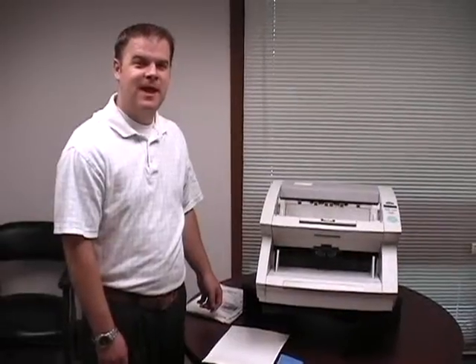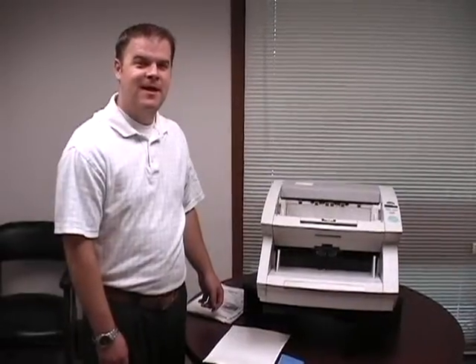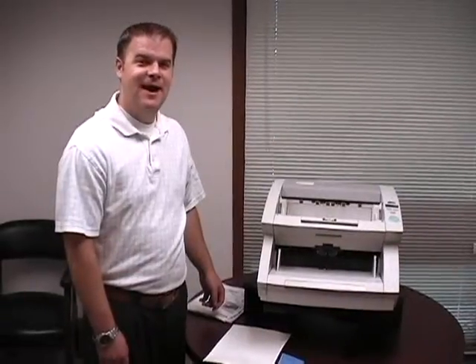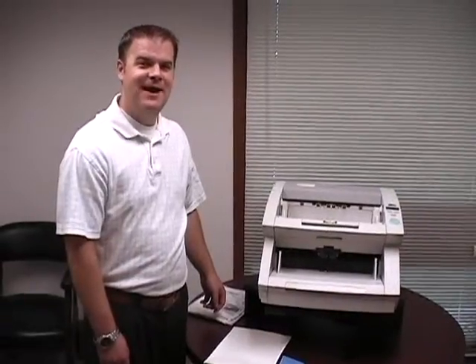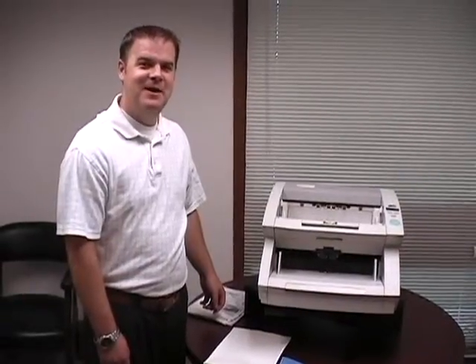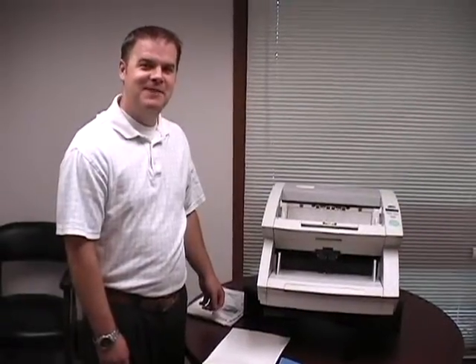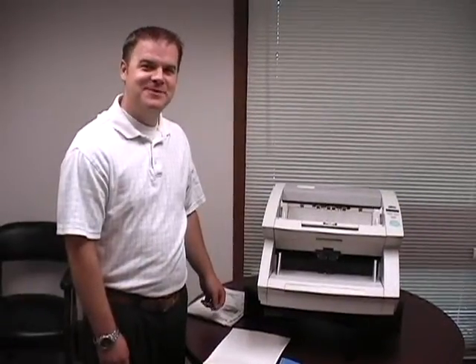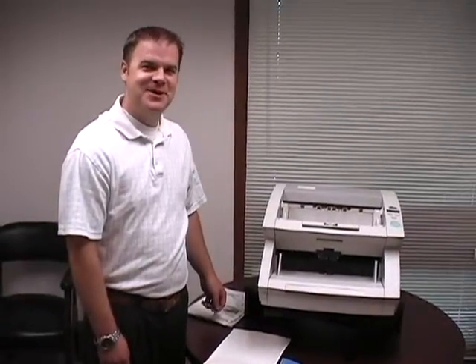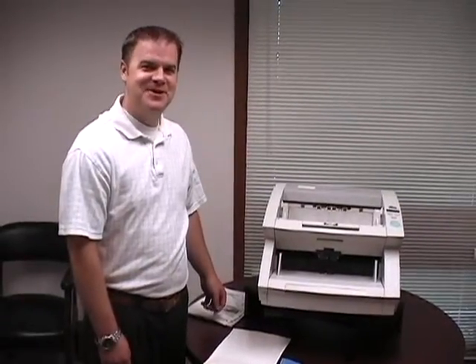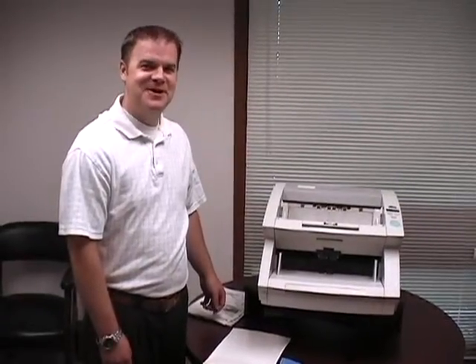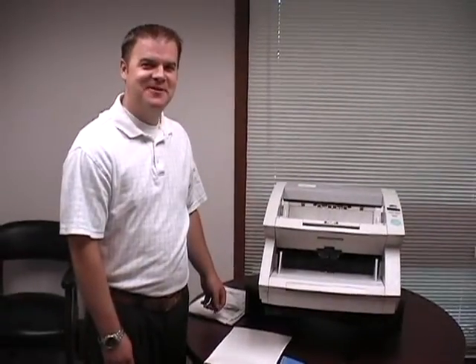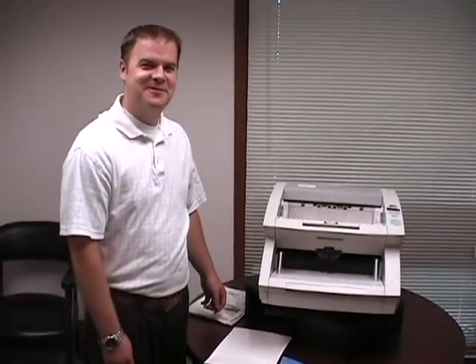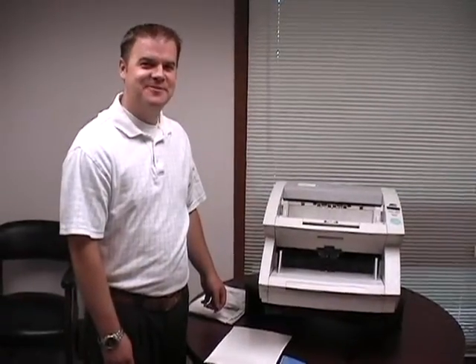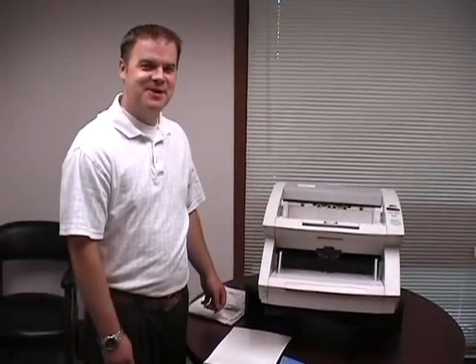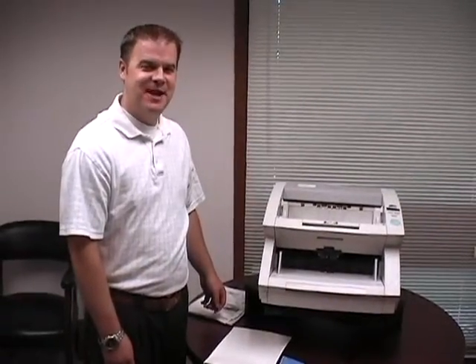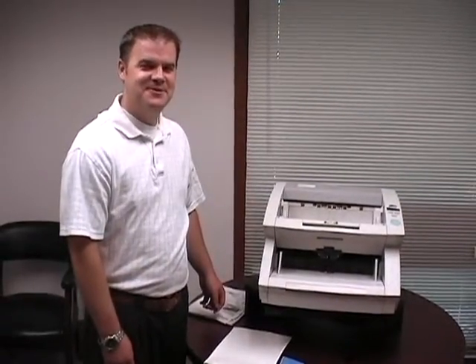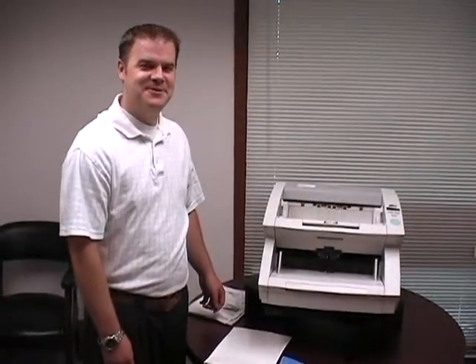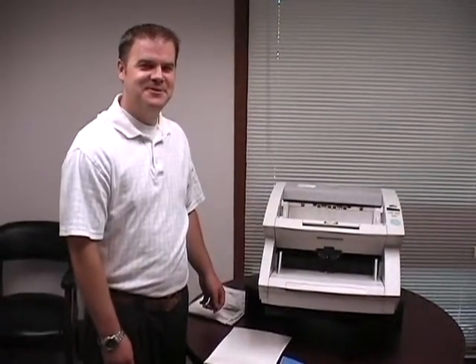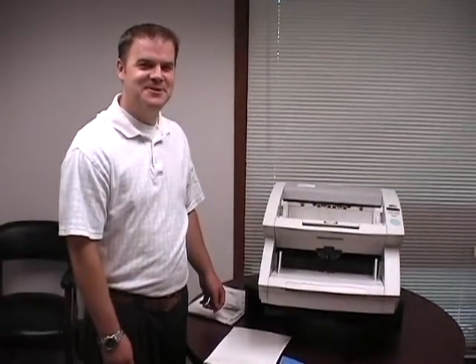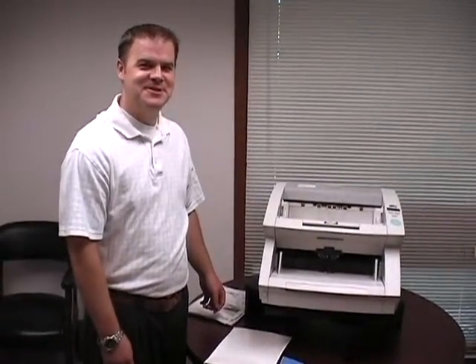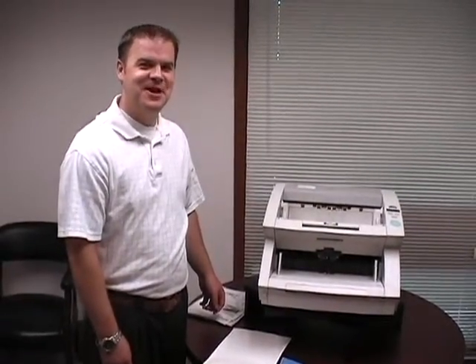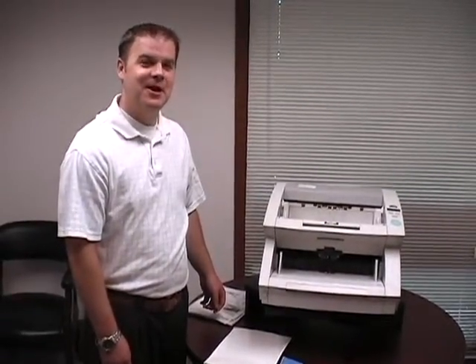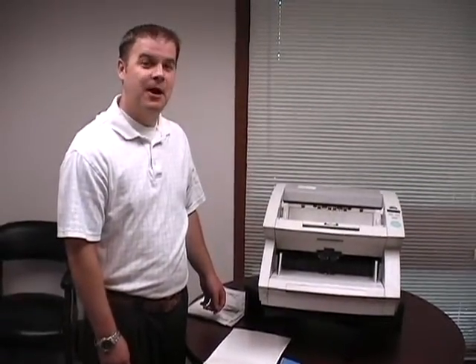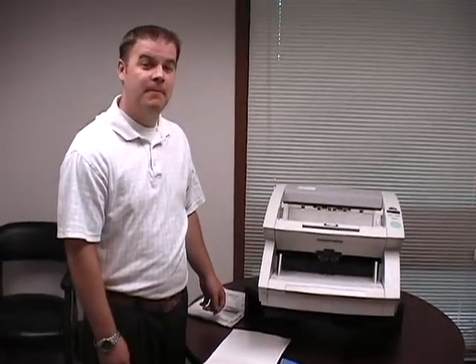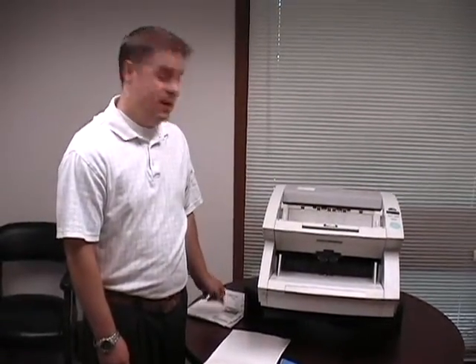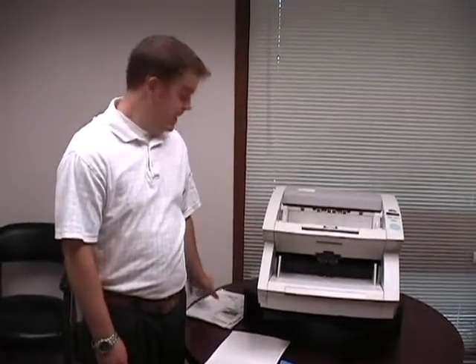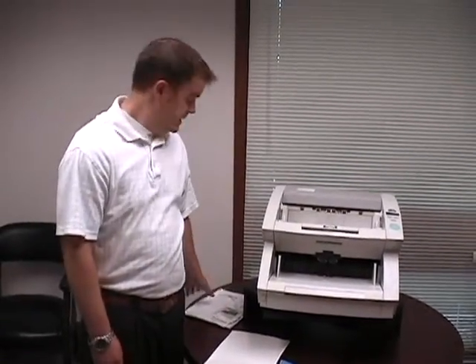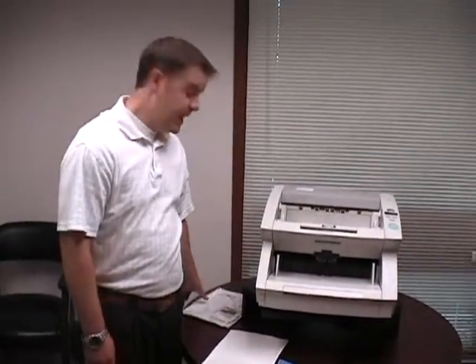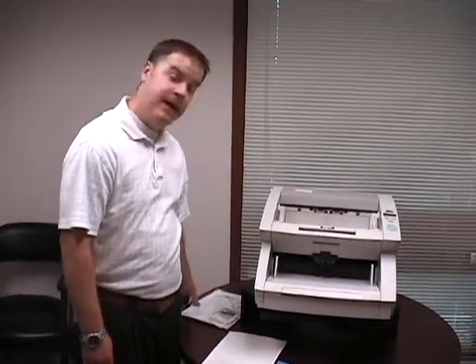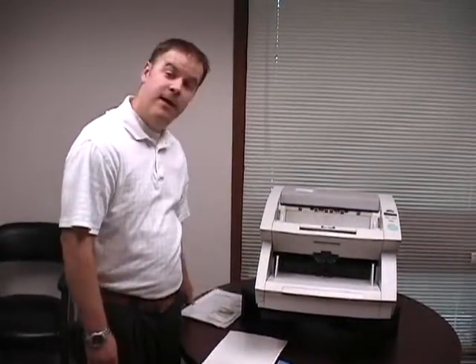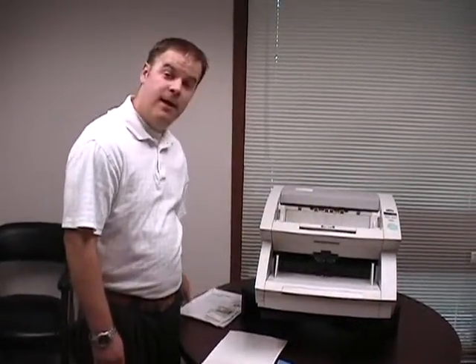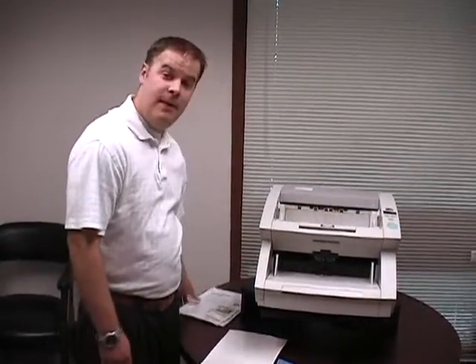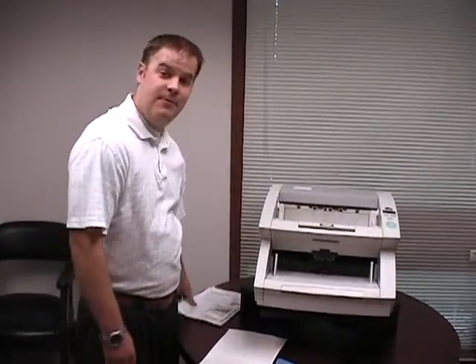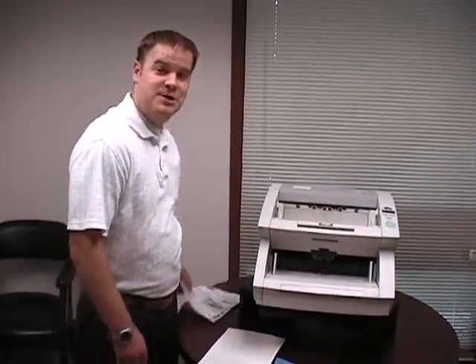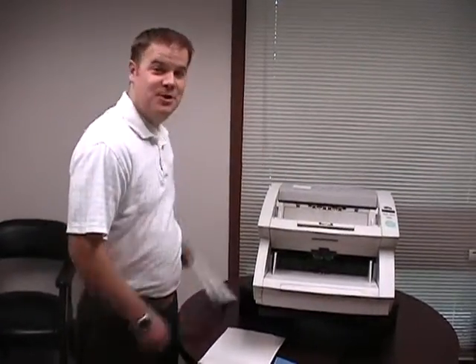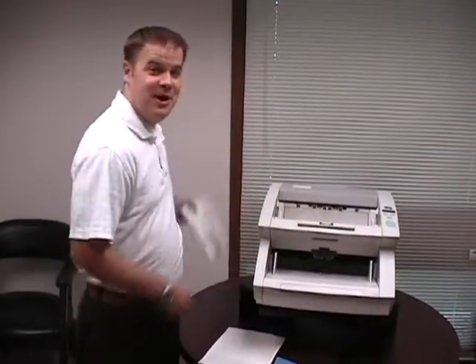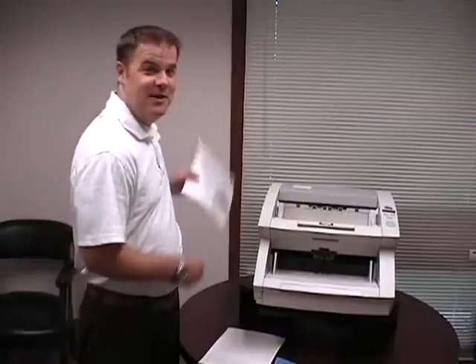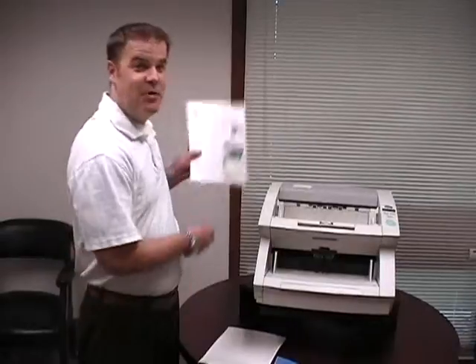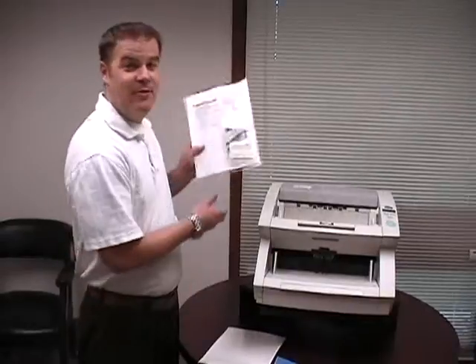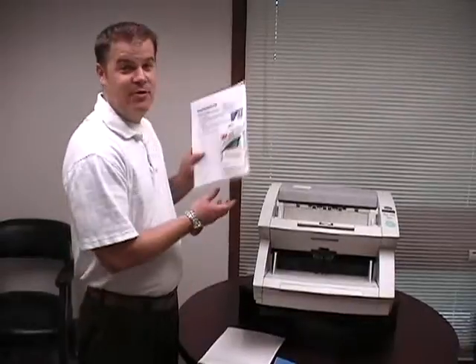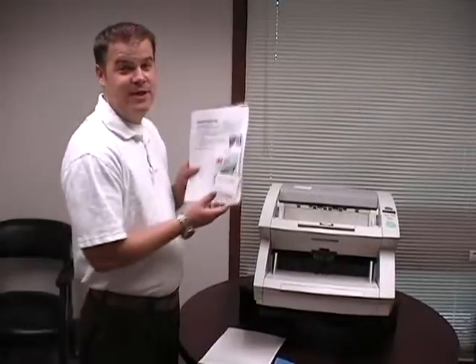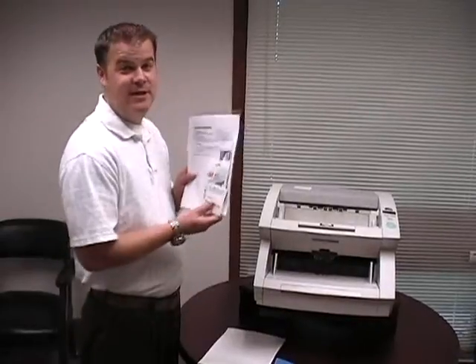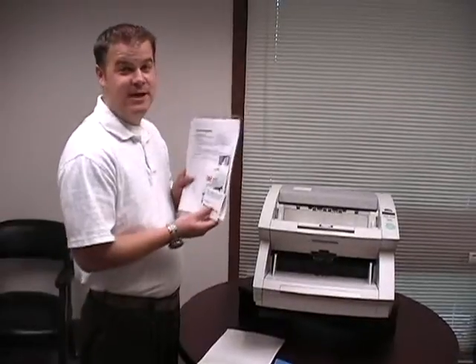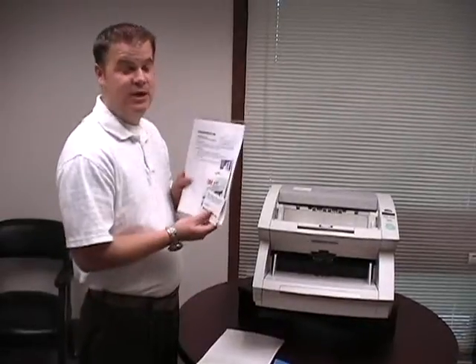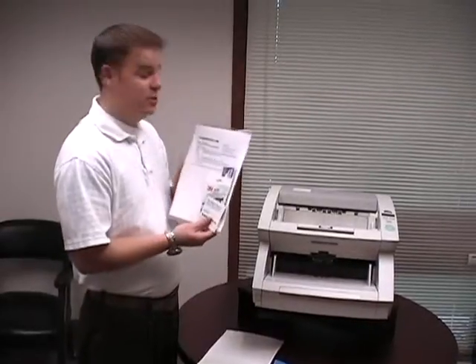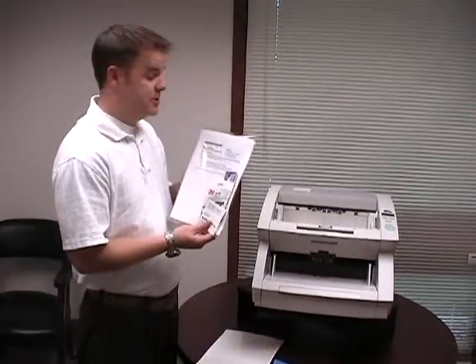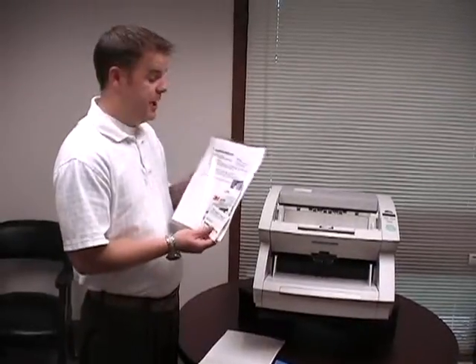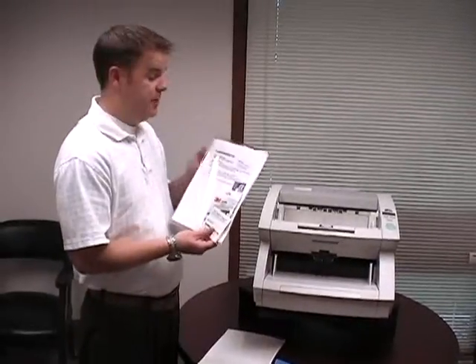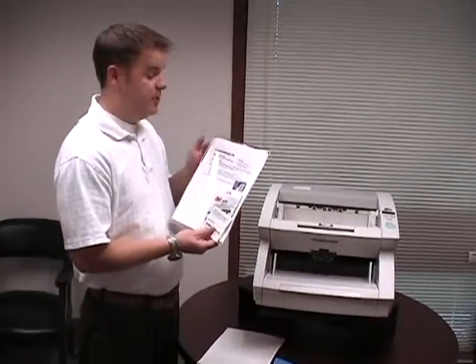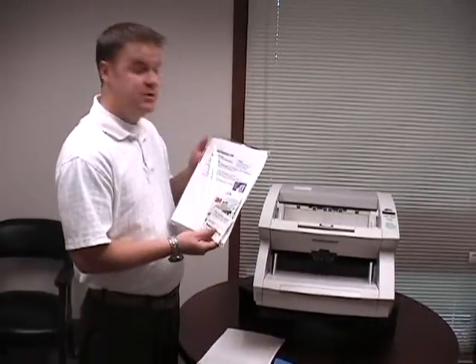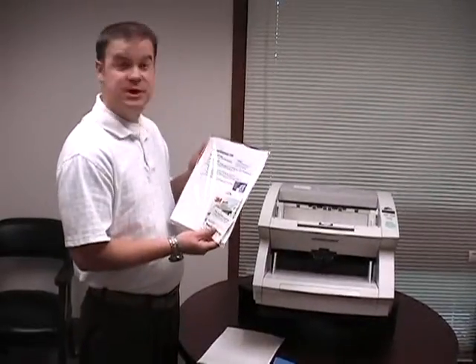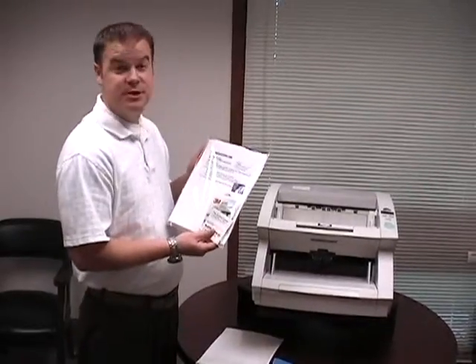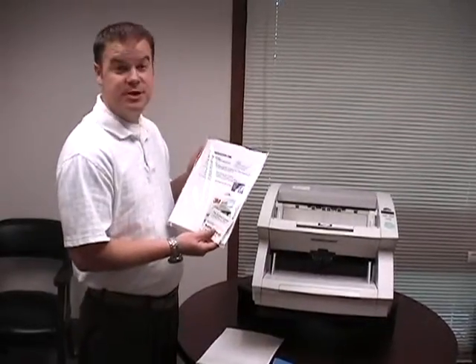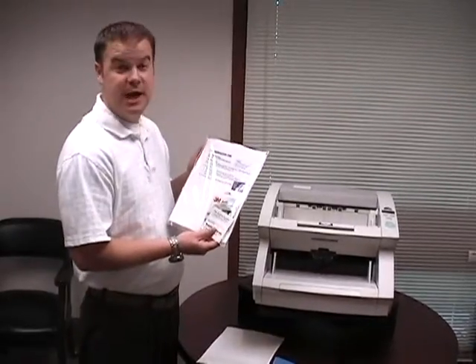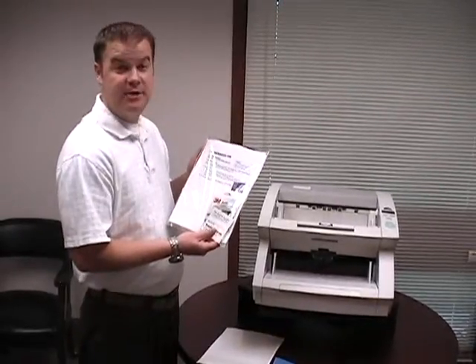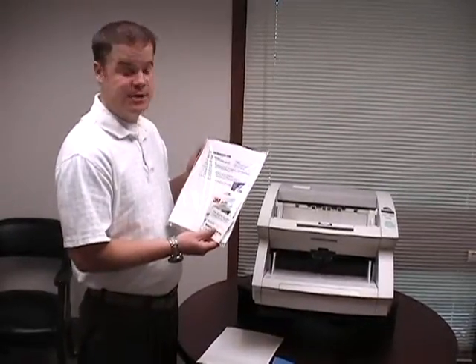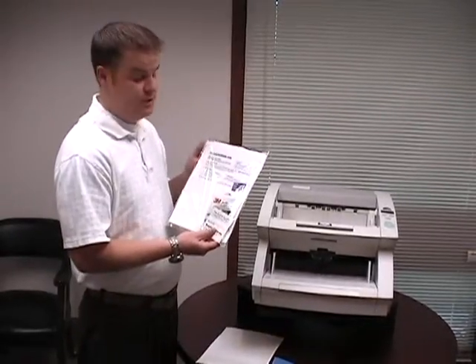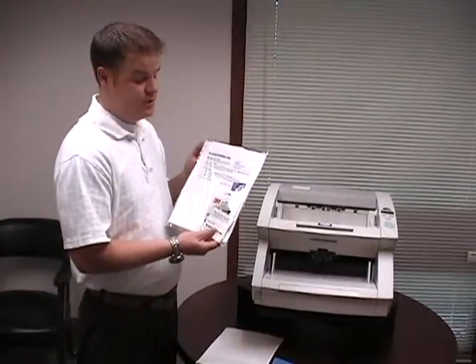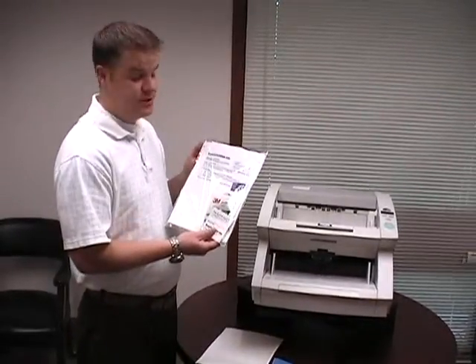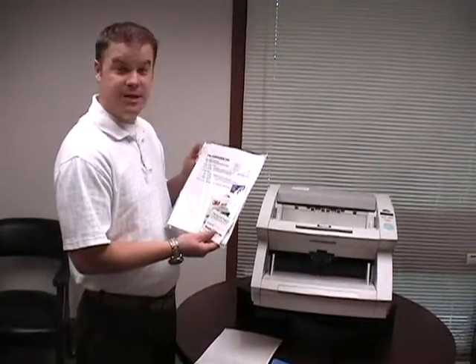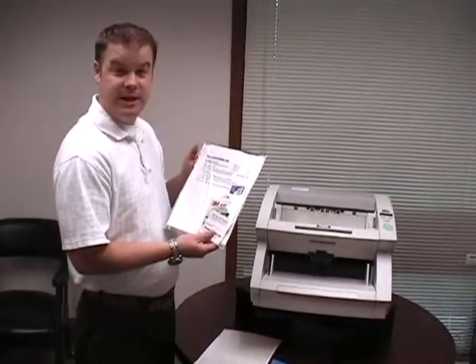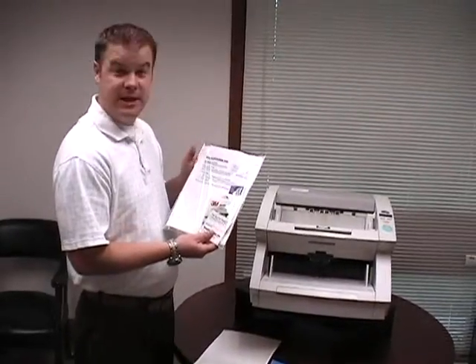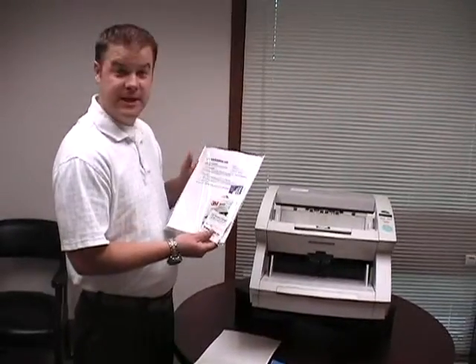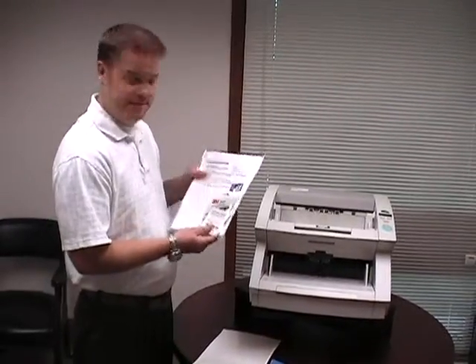Hi, my name is Cullen Dinkel from ScannerSolutions.com. Today I'm going to show you how to properly clean your scanner using your Scanner Solutions cleaning kit.